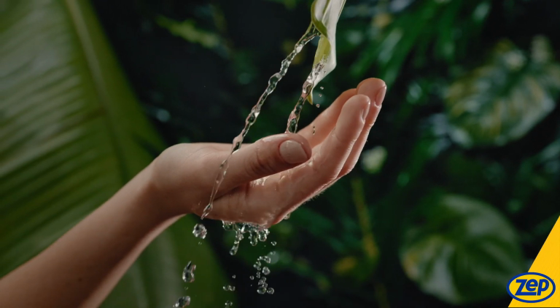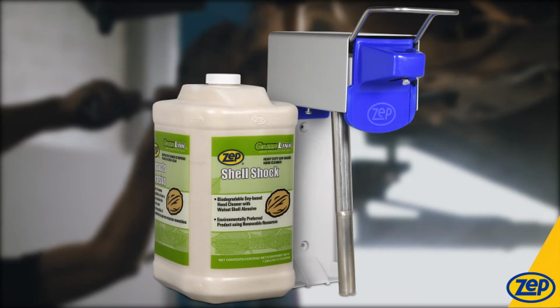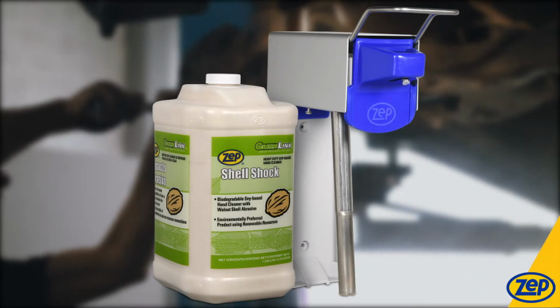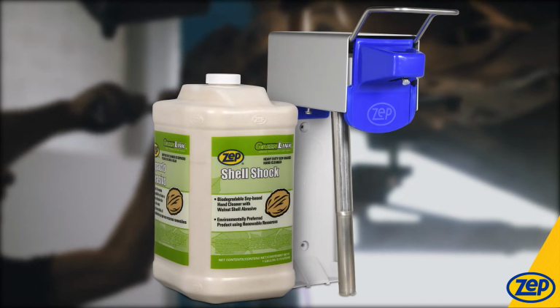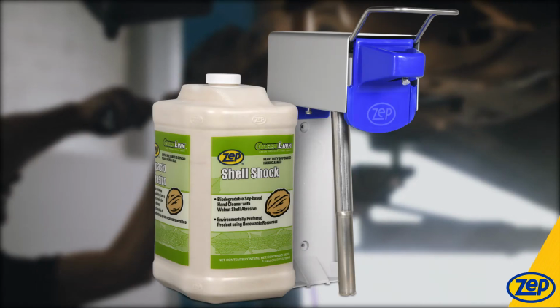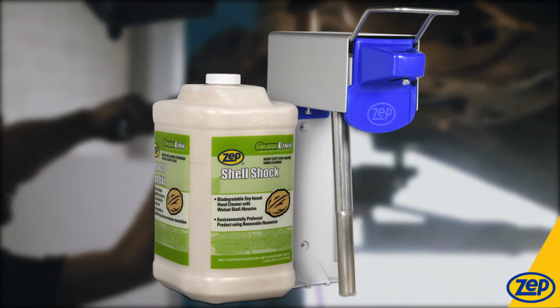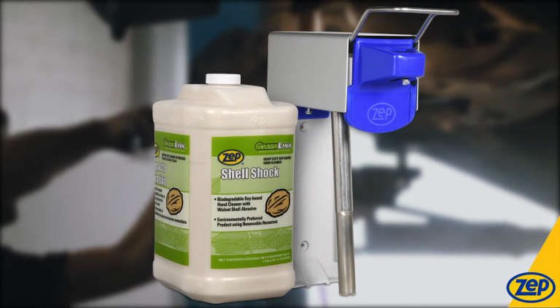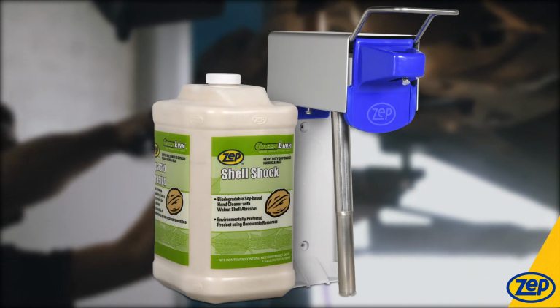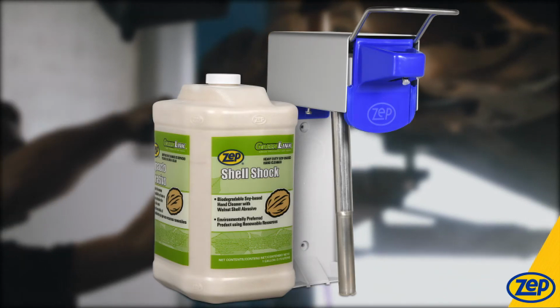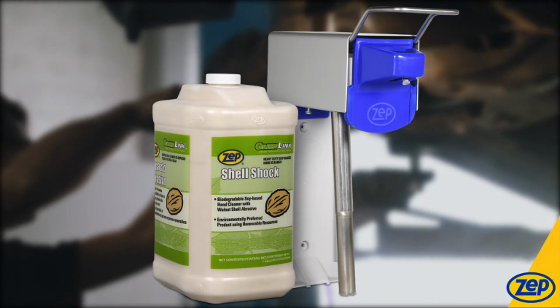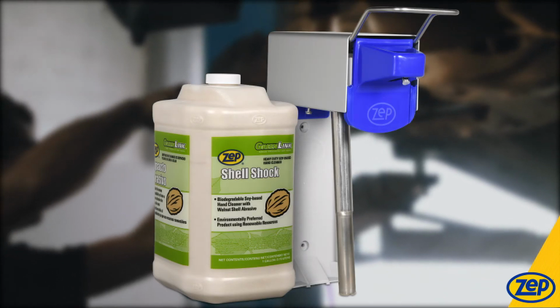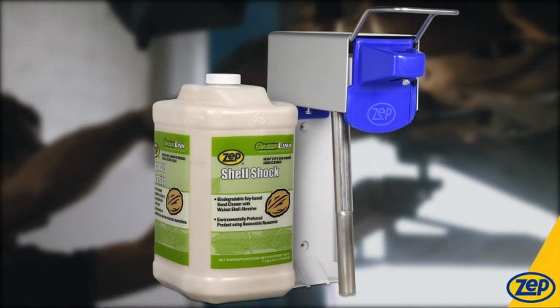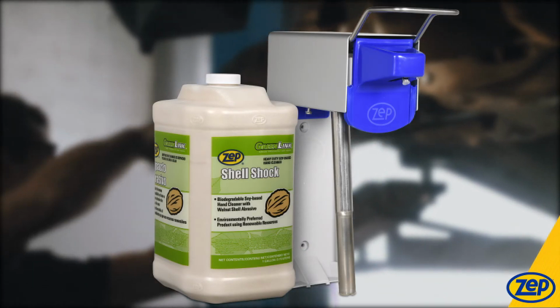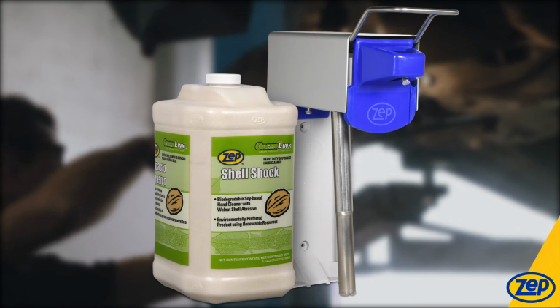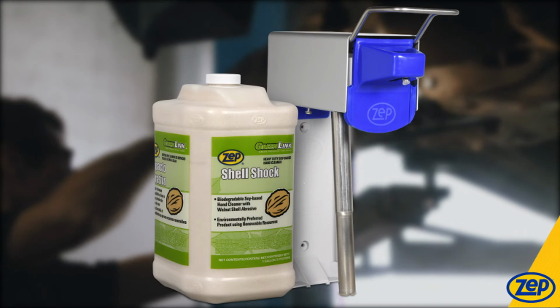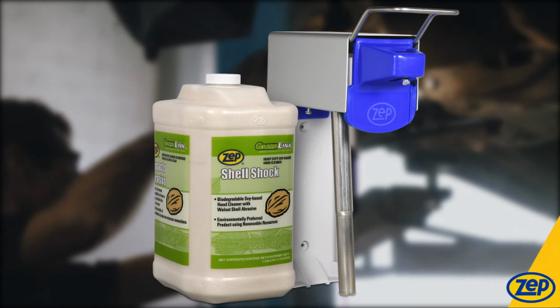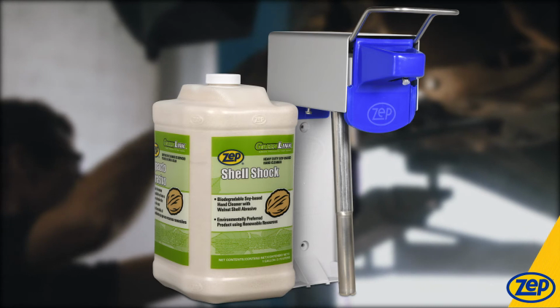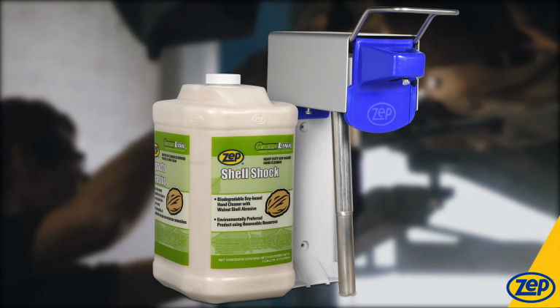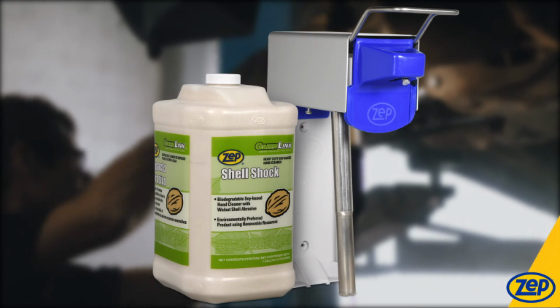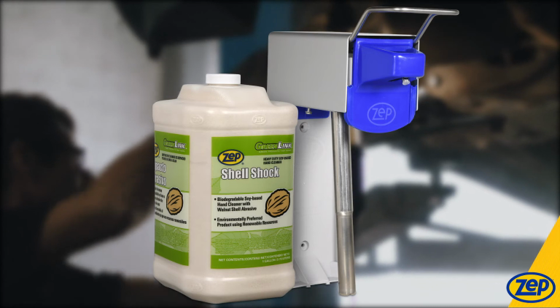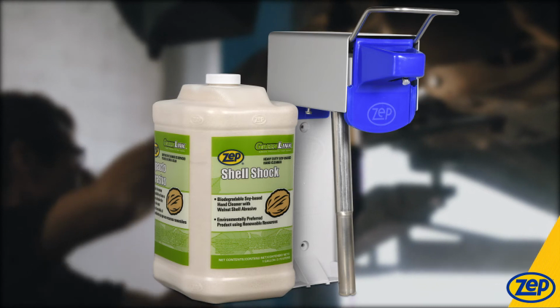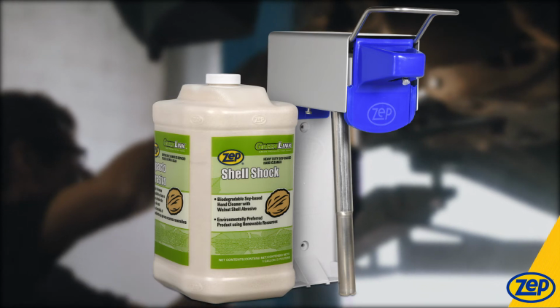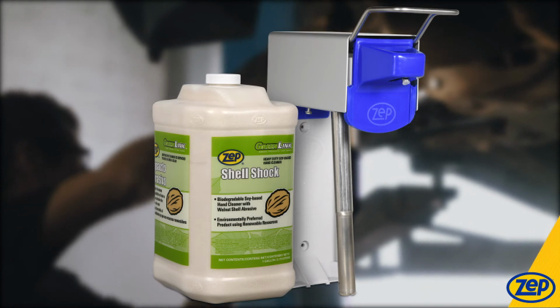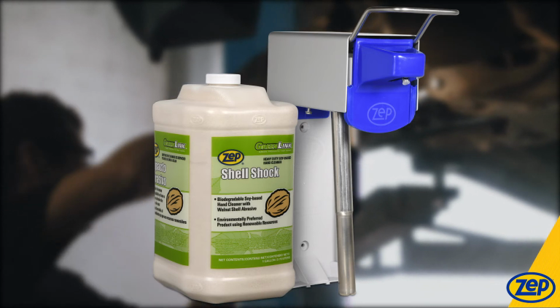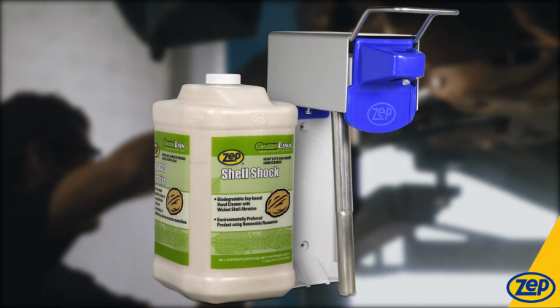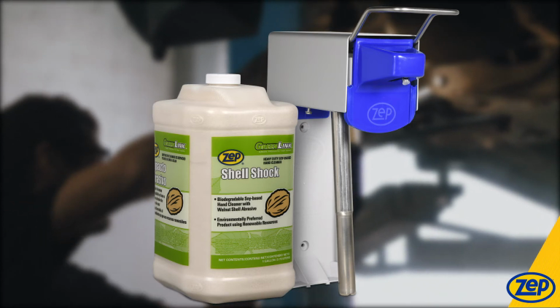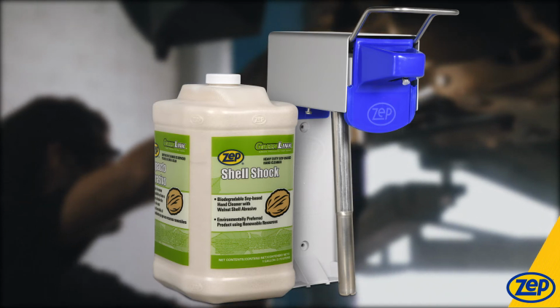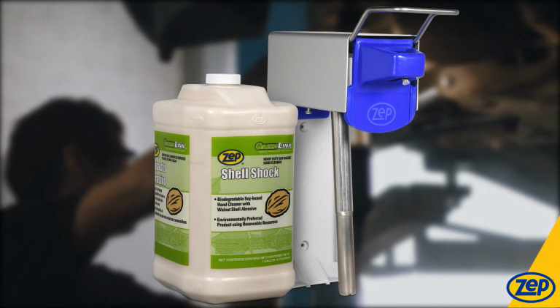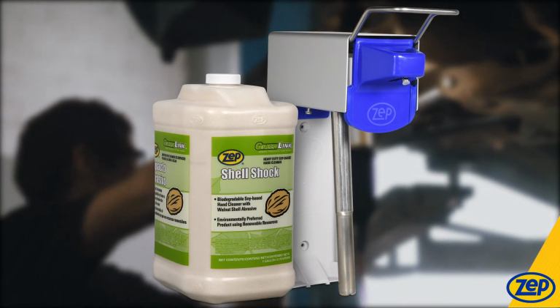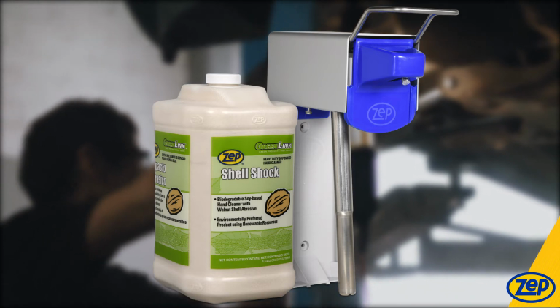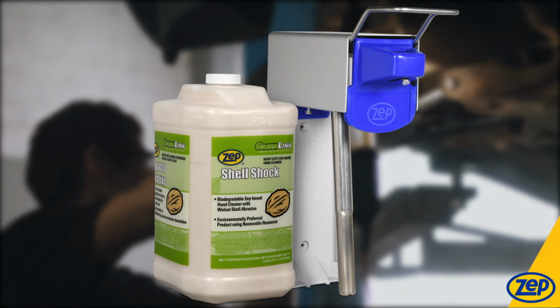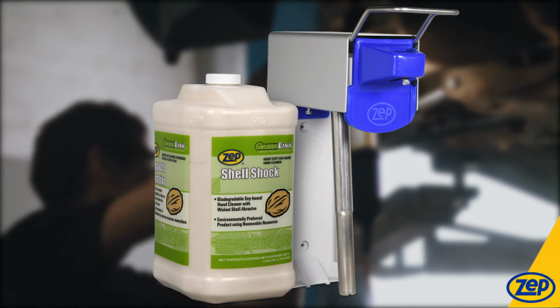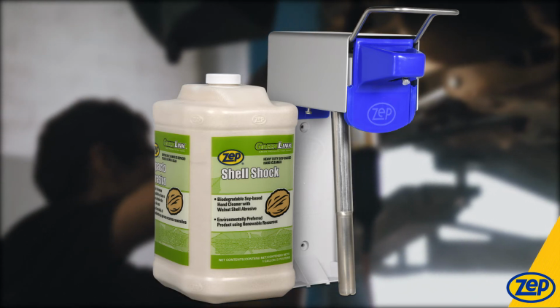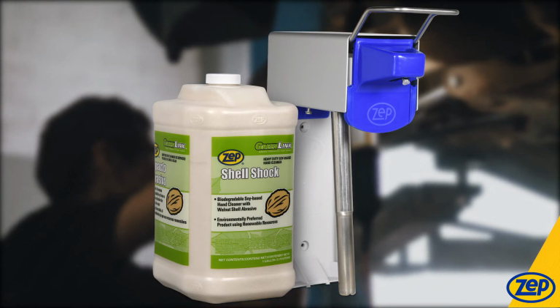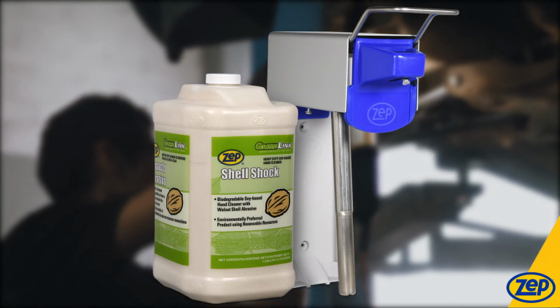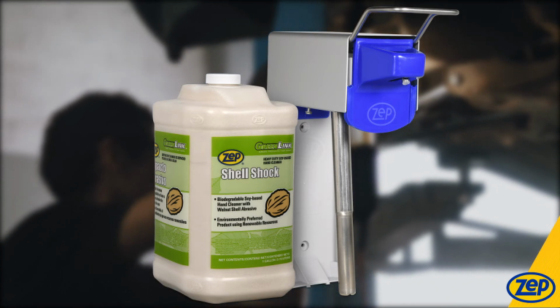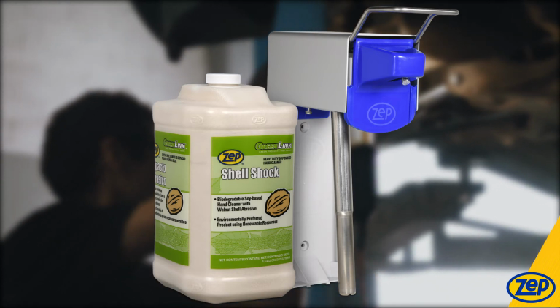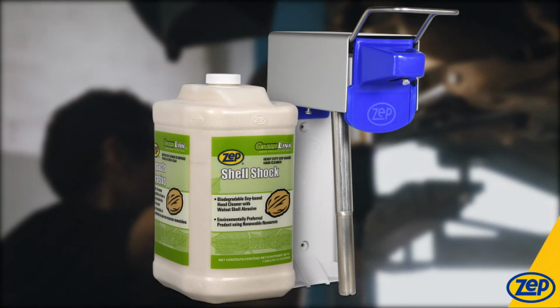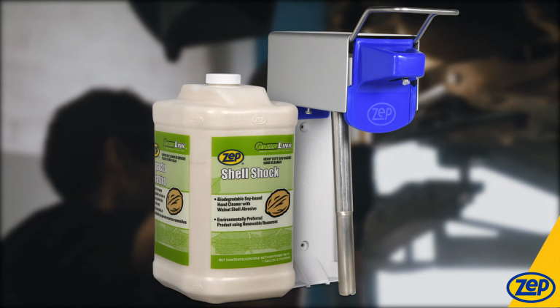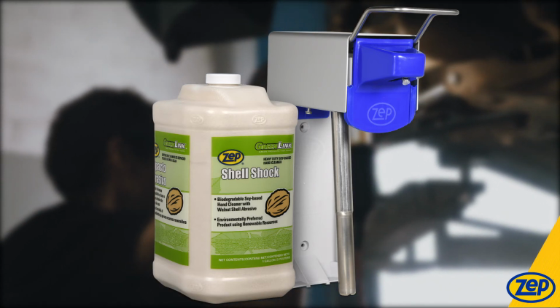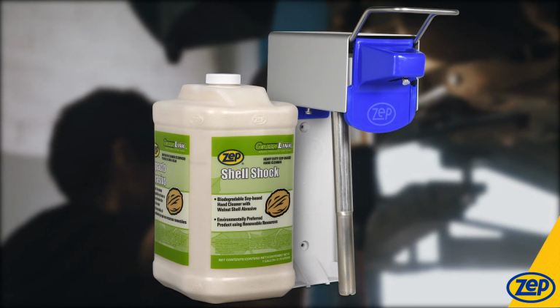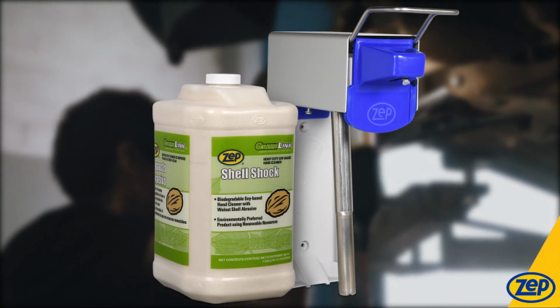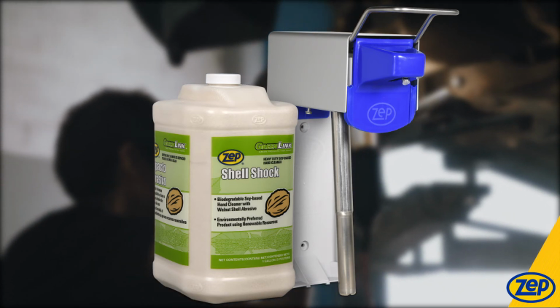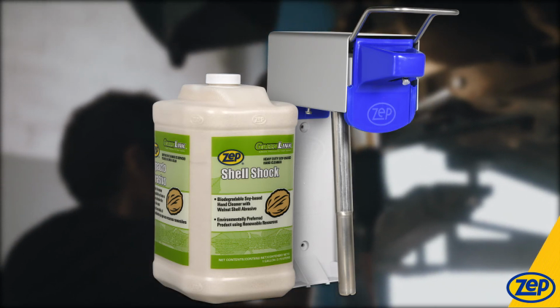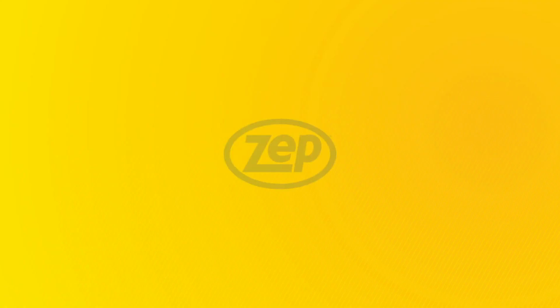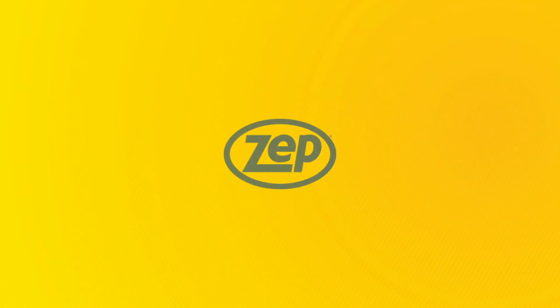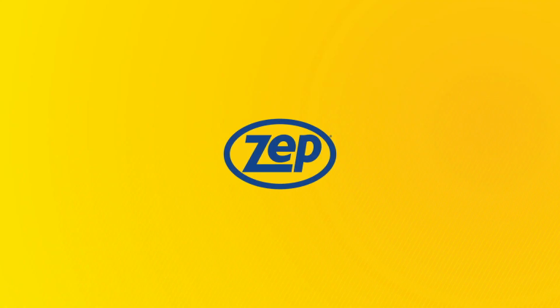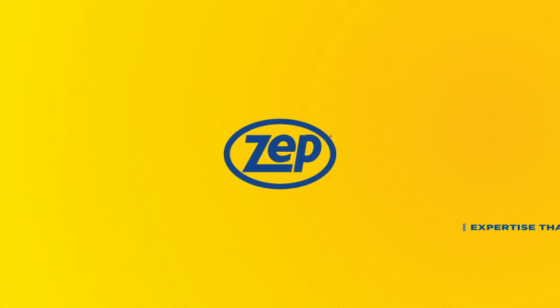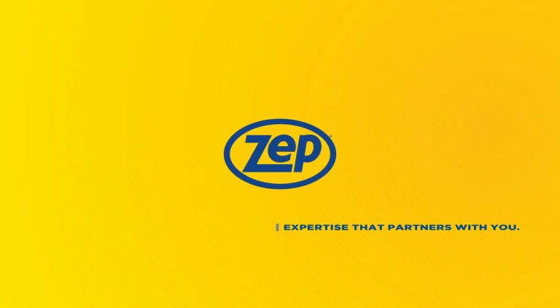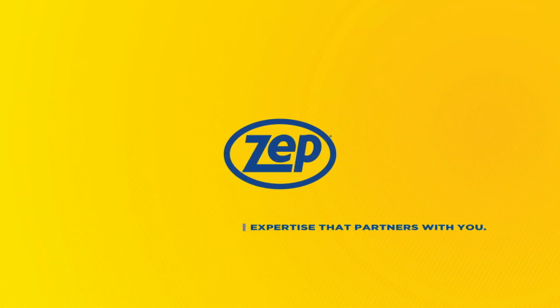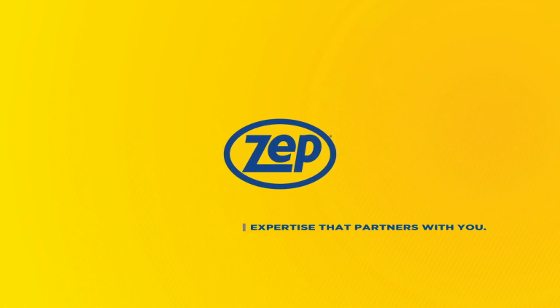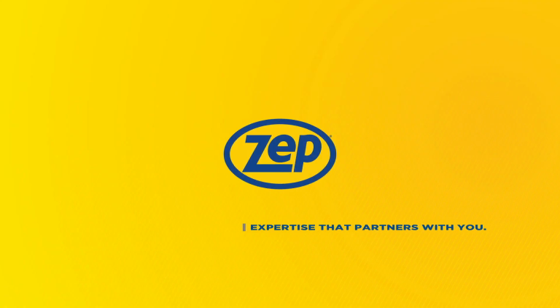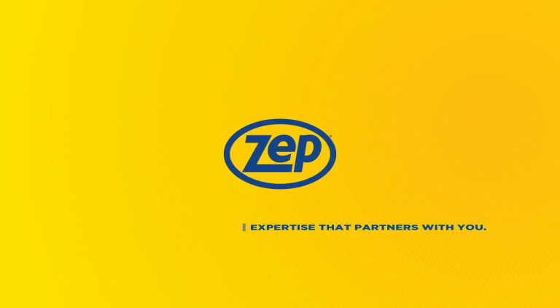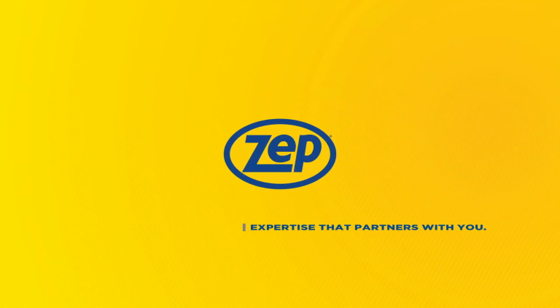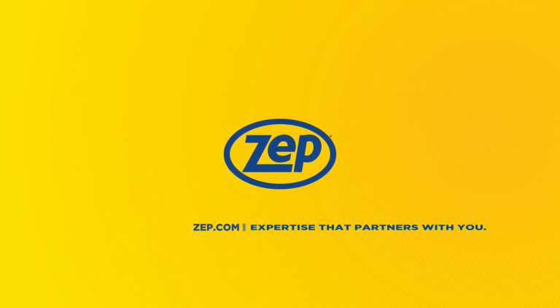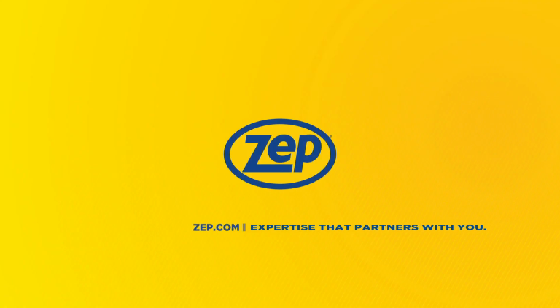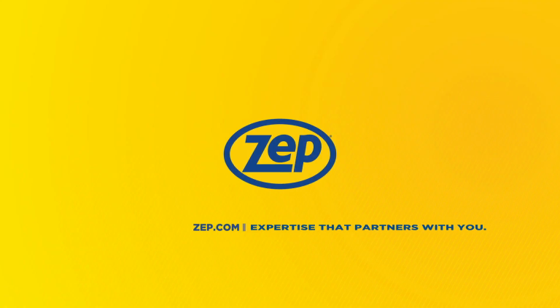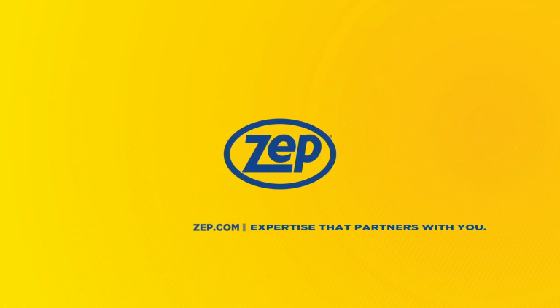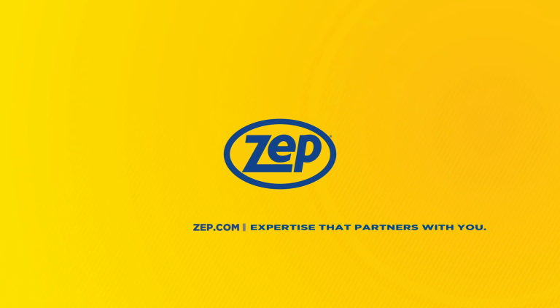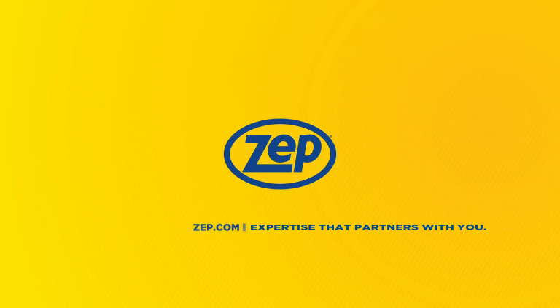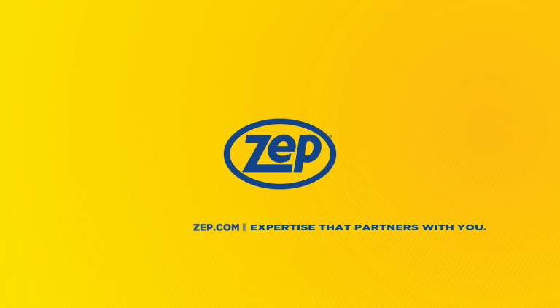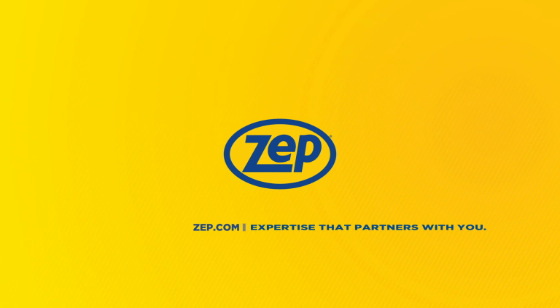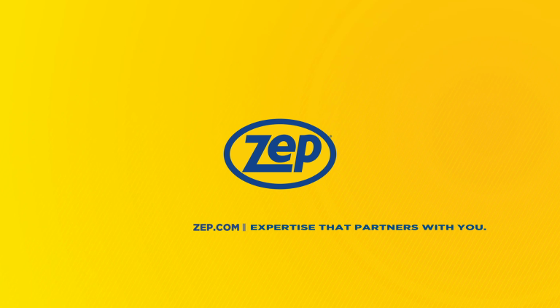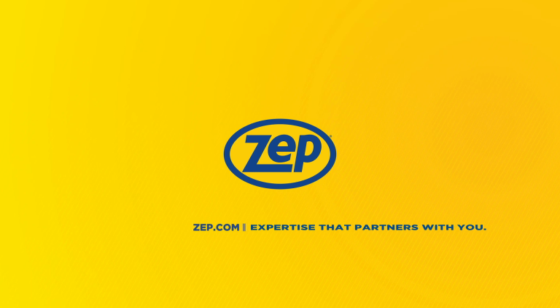Shell Shock is available in a one-gallon jug that fits our heavy duty D4000 wall dispenser. Contact your sales consultant or visit zep.com.